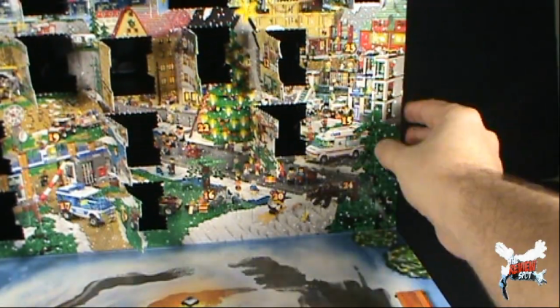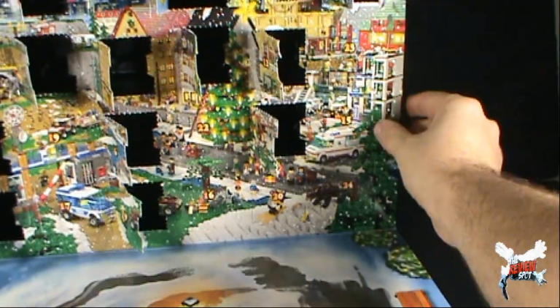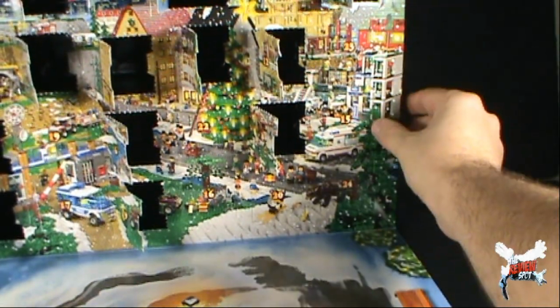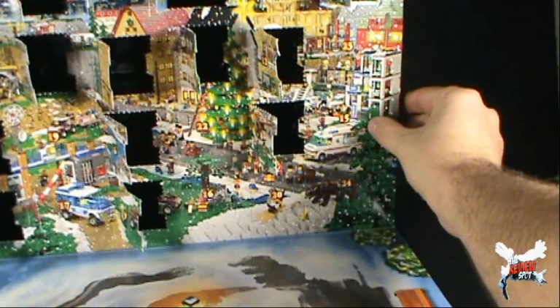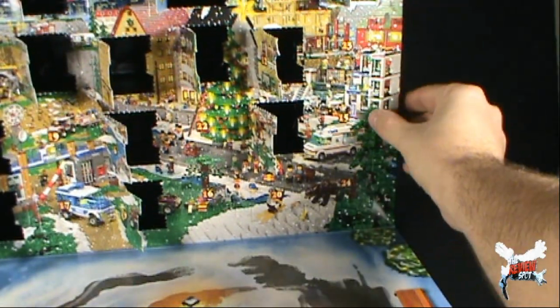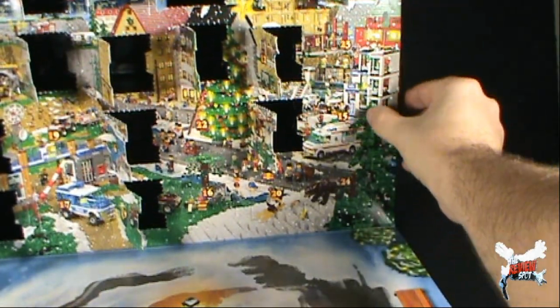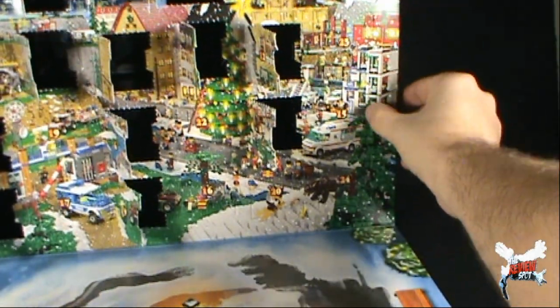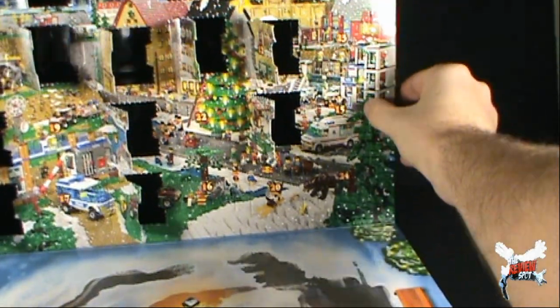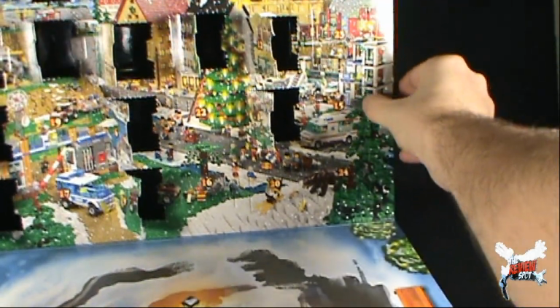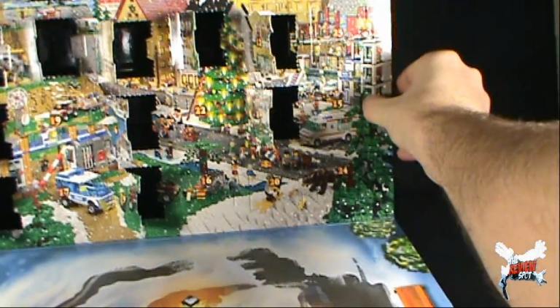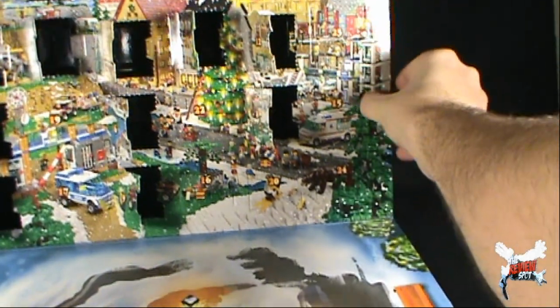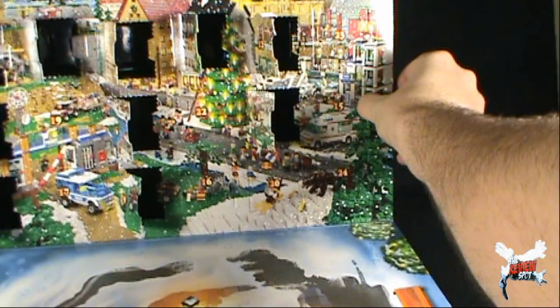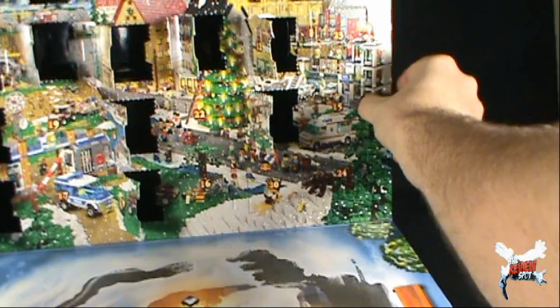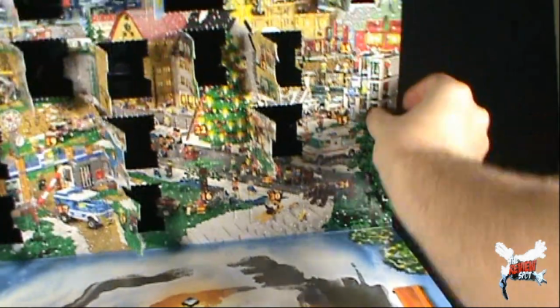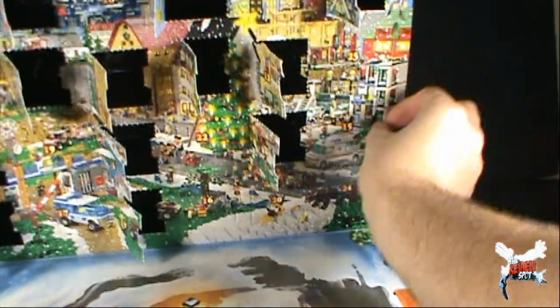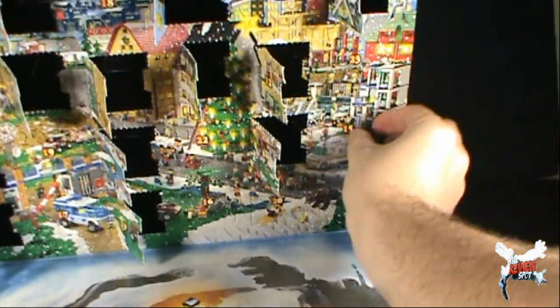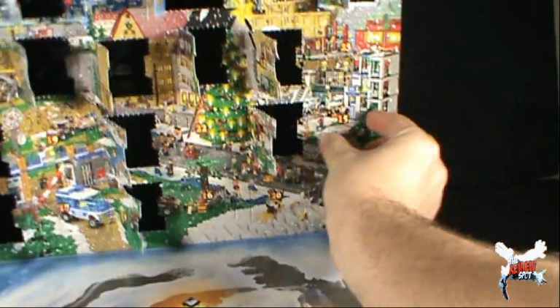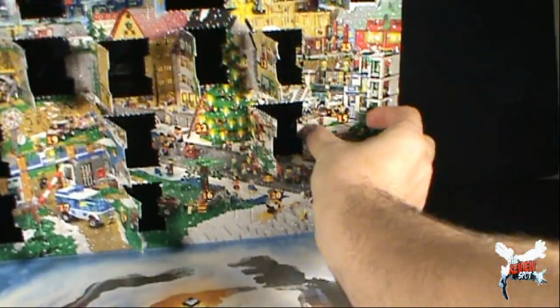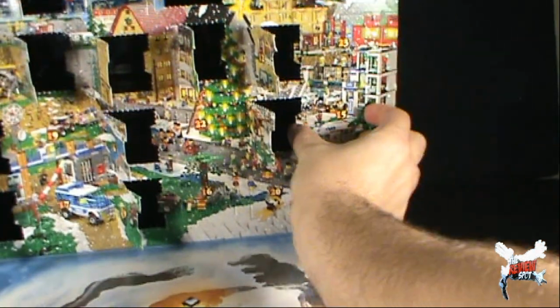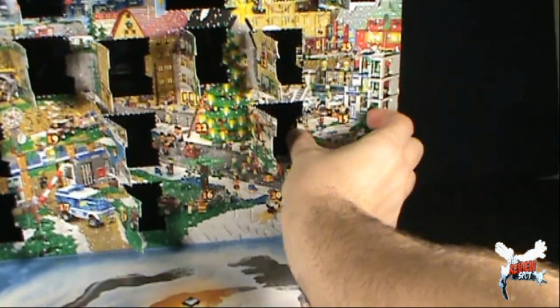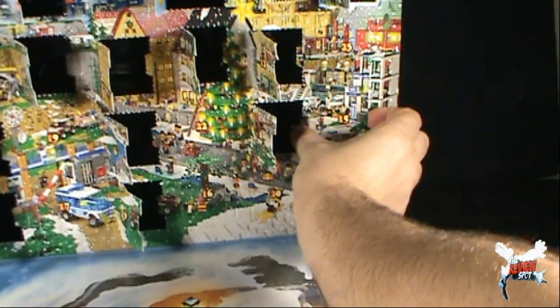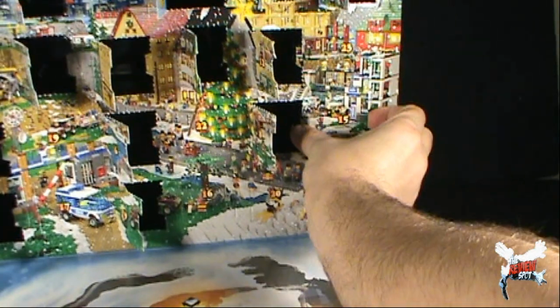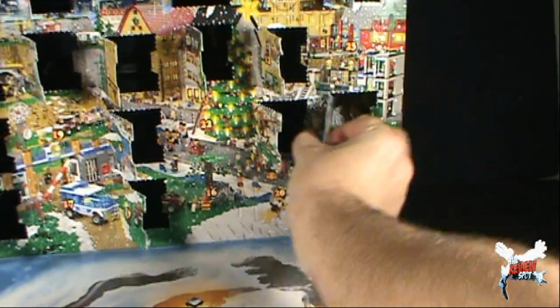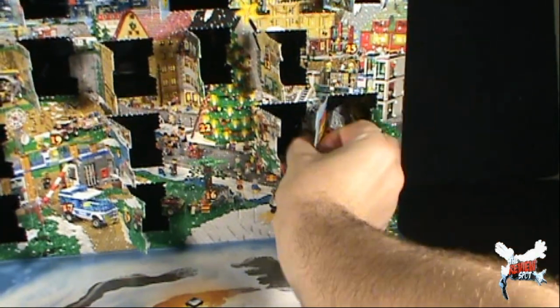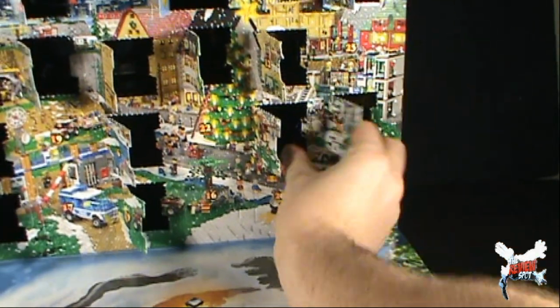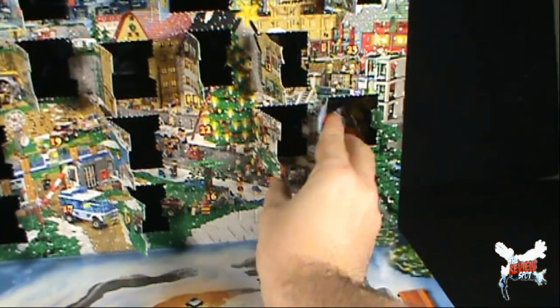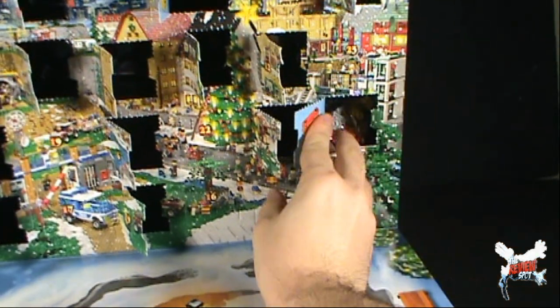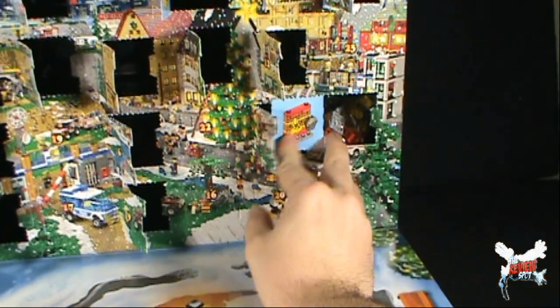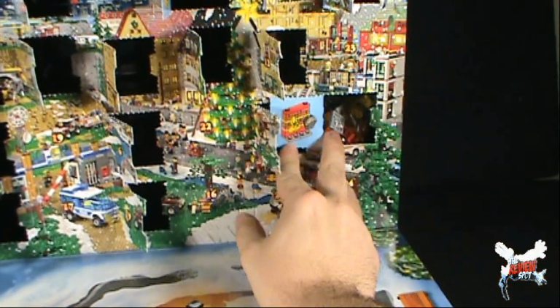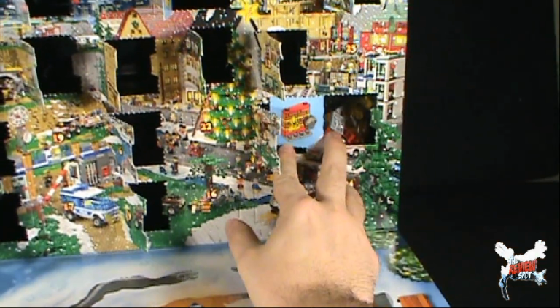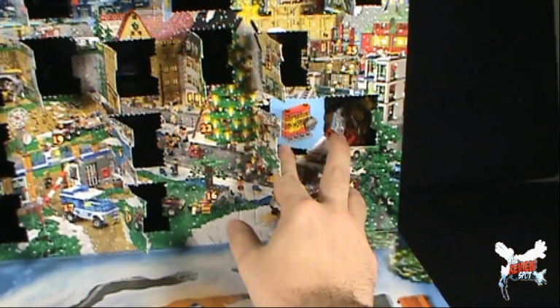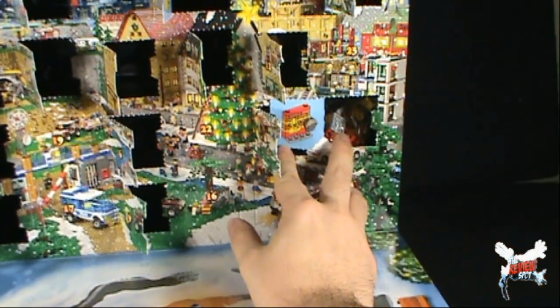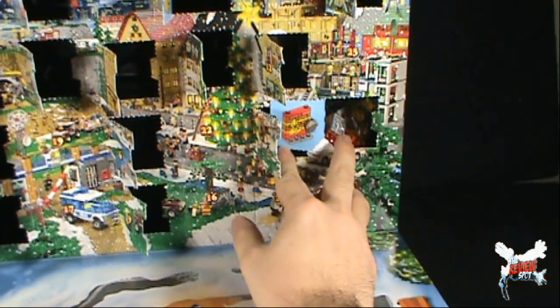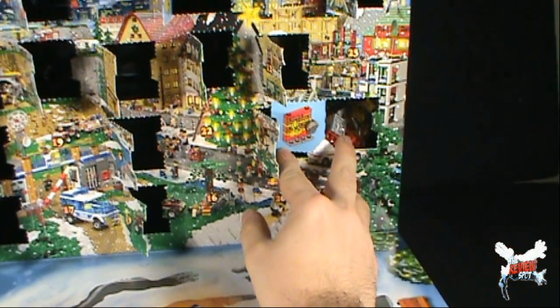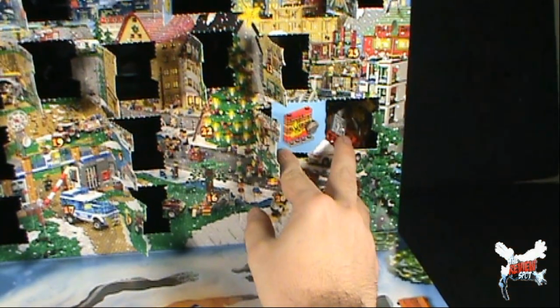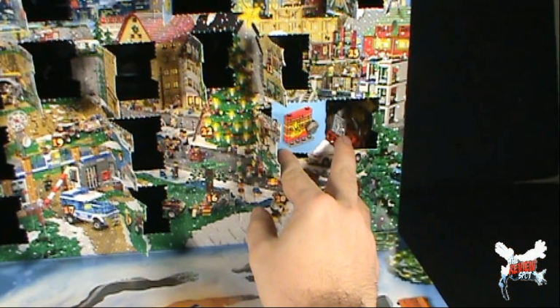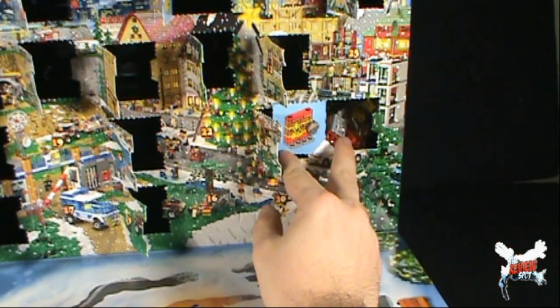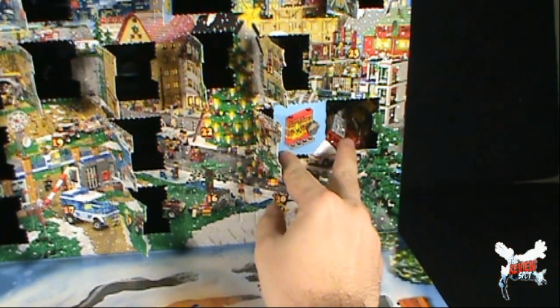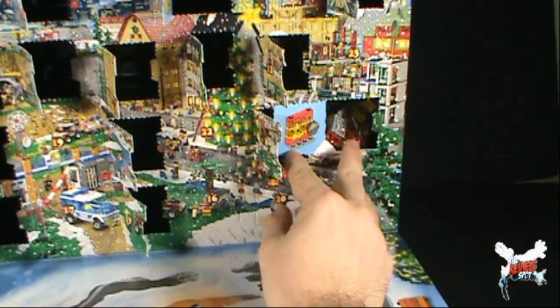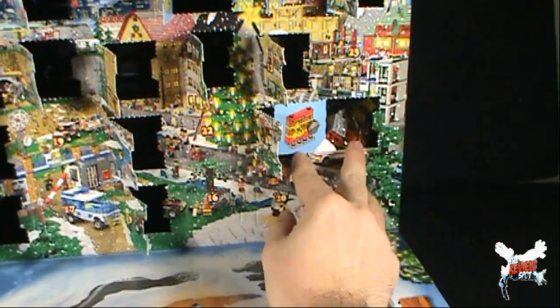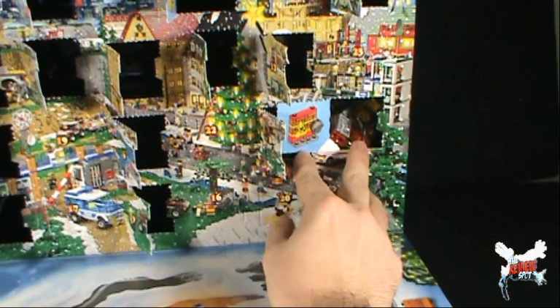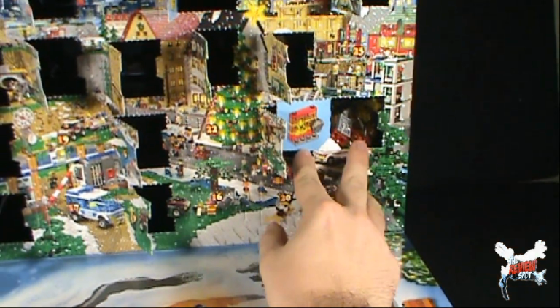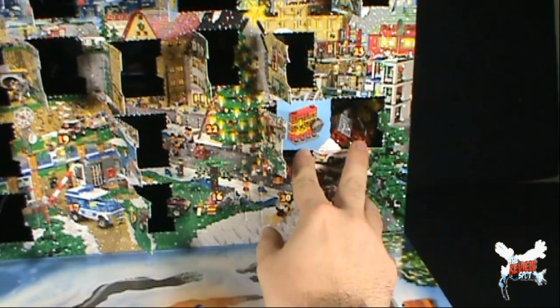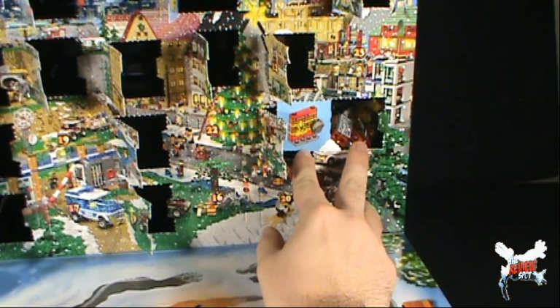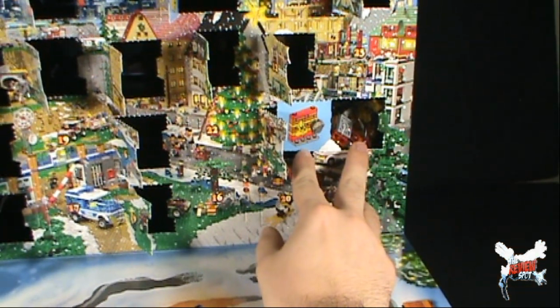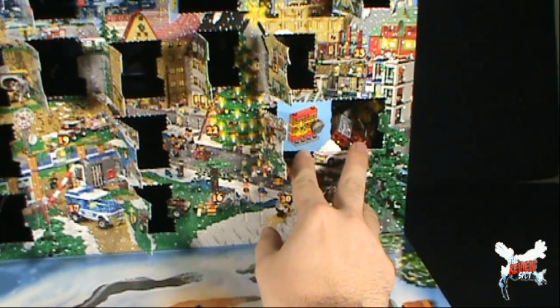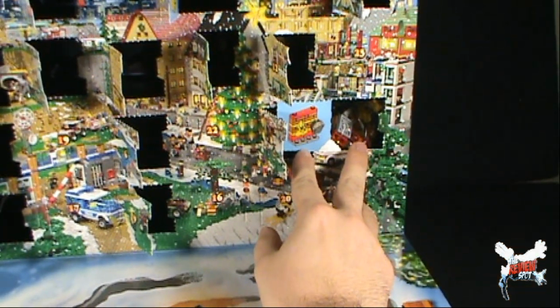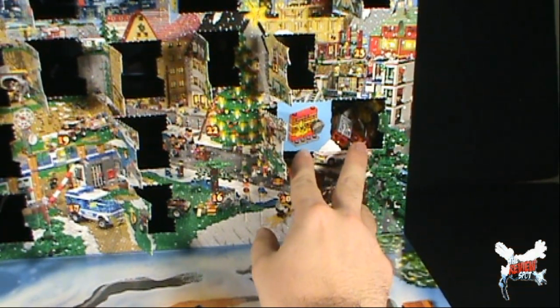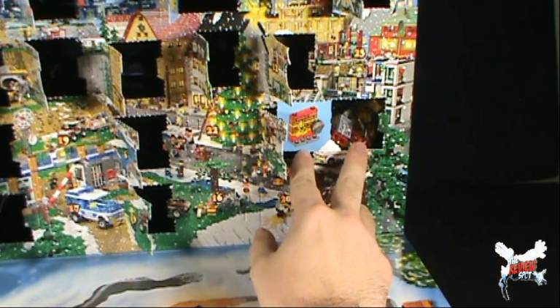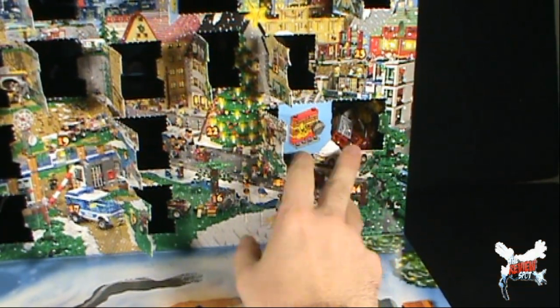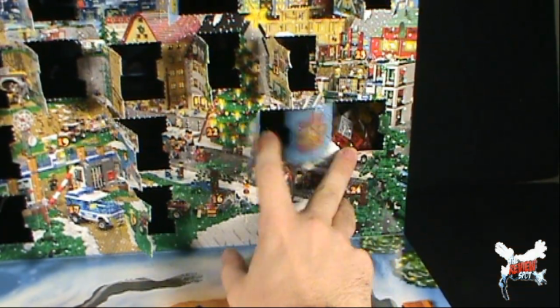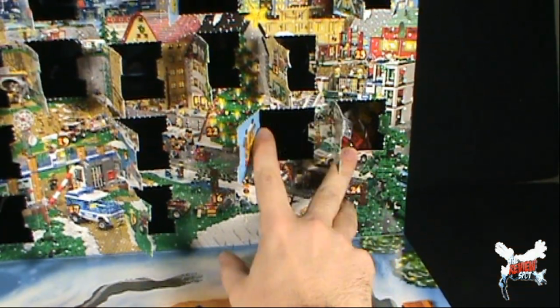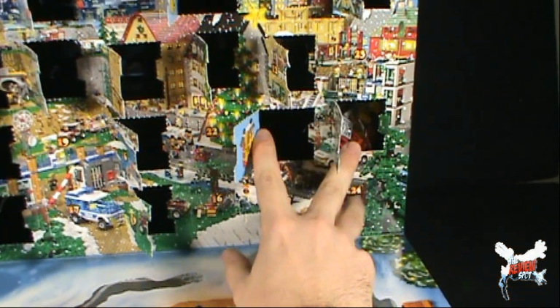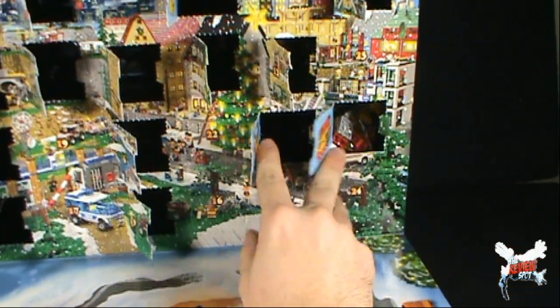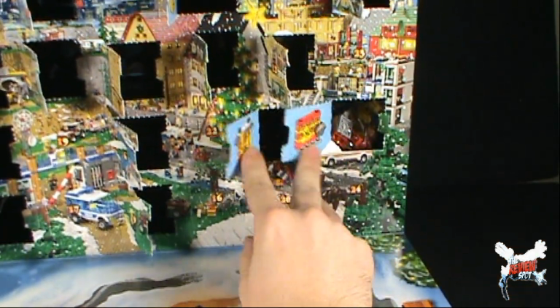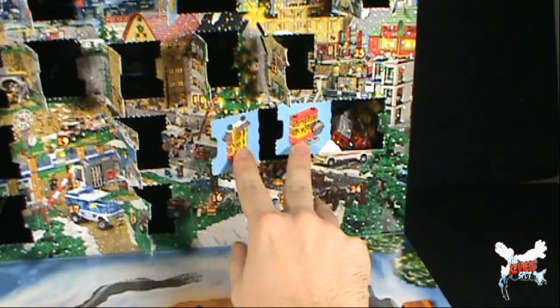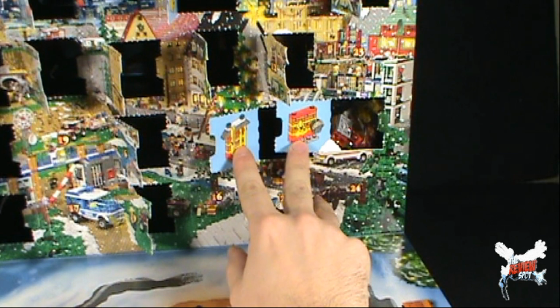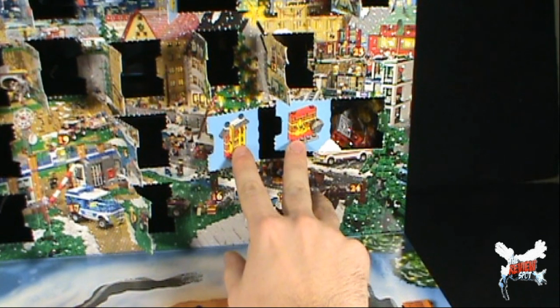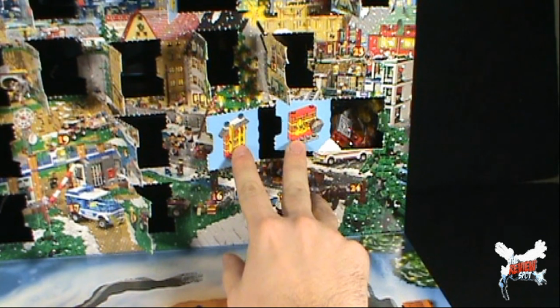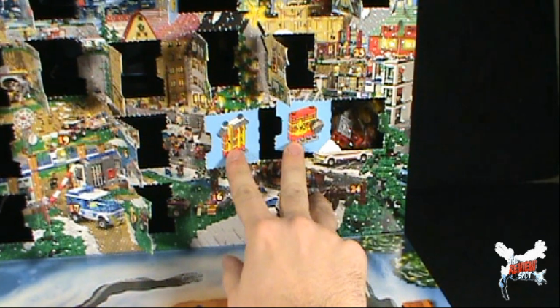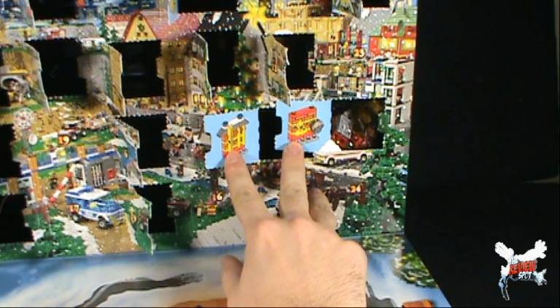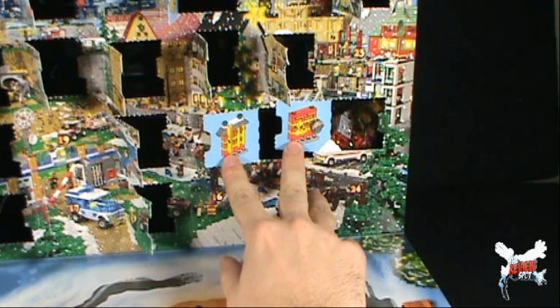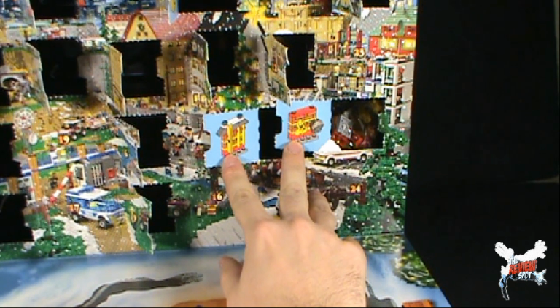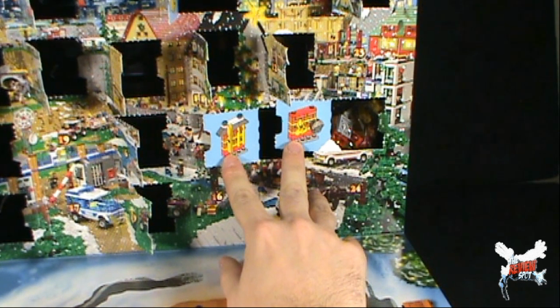Let's get this opened. Pop this open and find out what we got. And we got ourselves another rack.